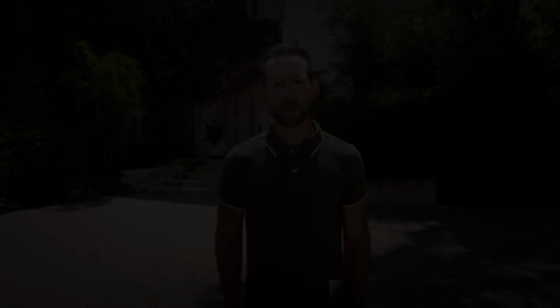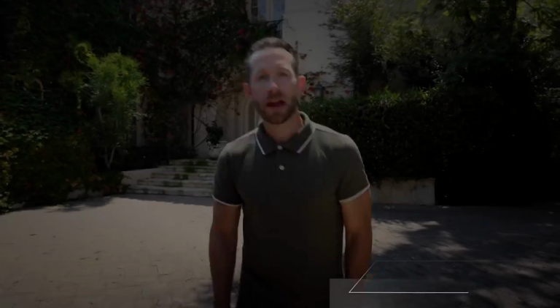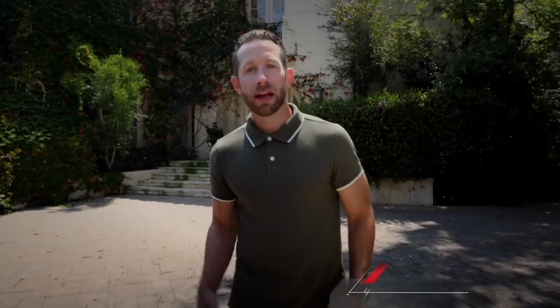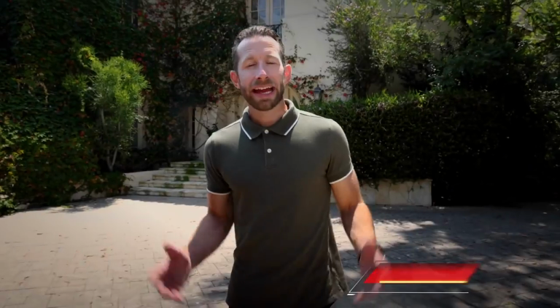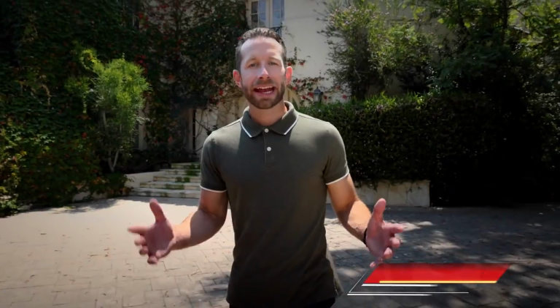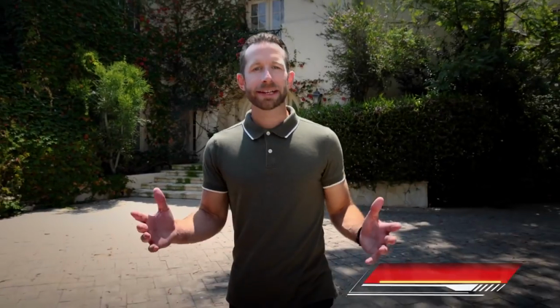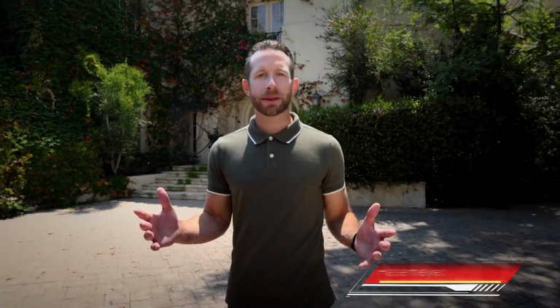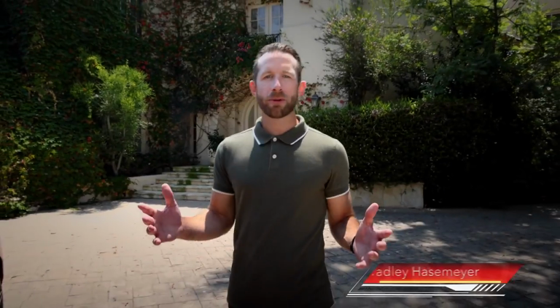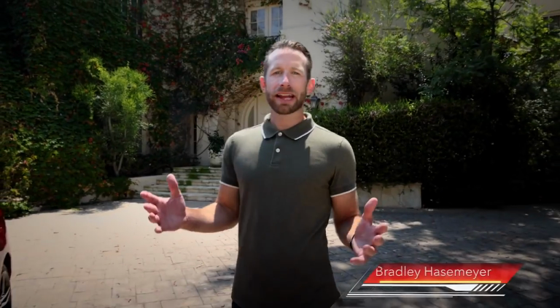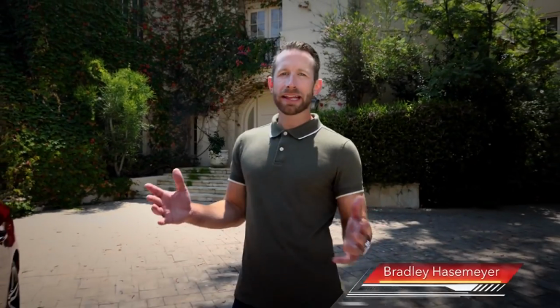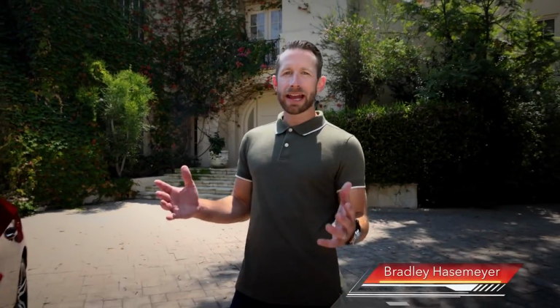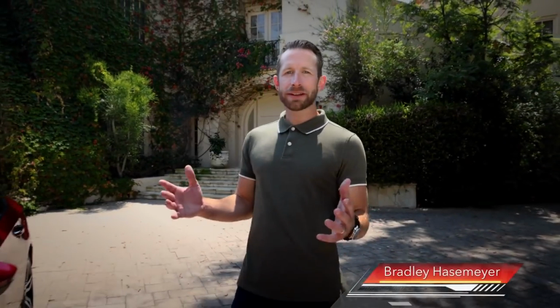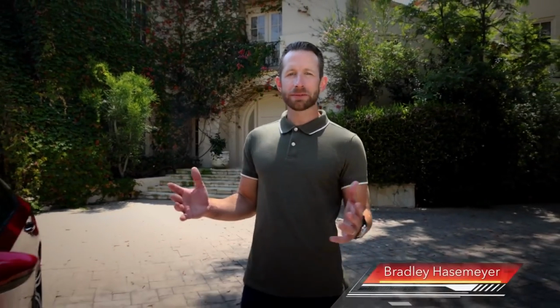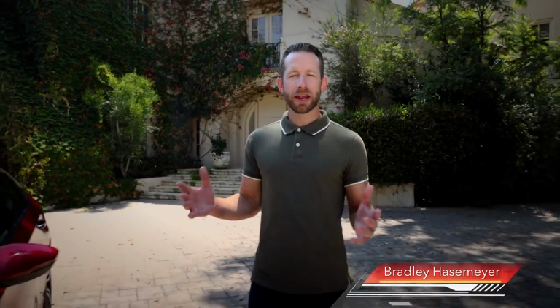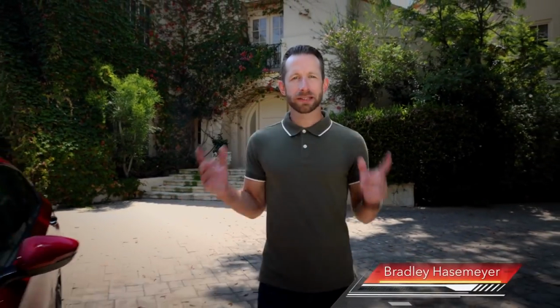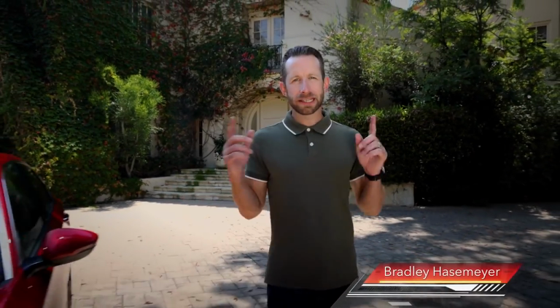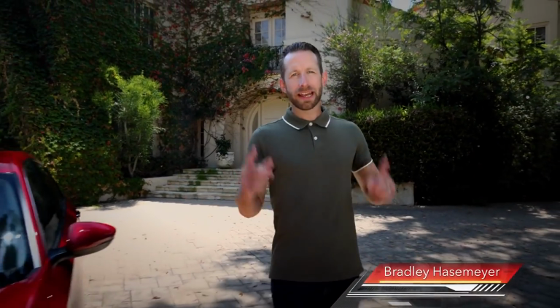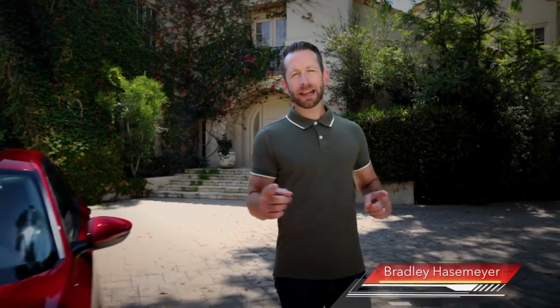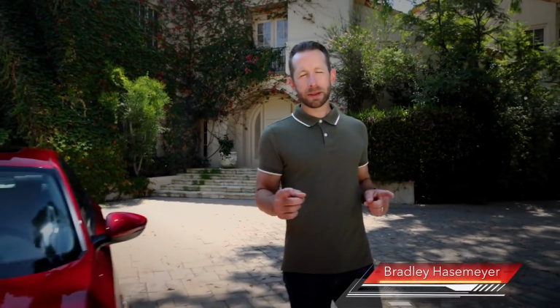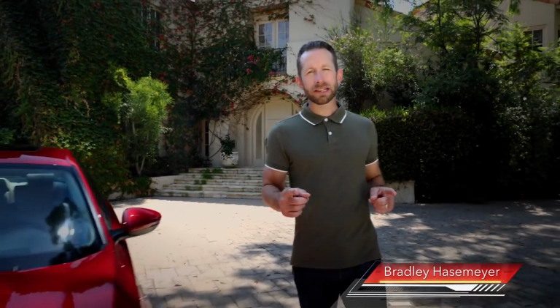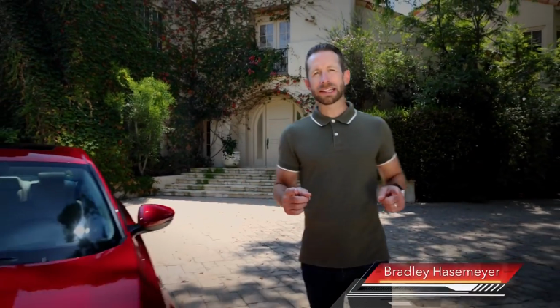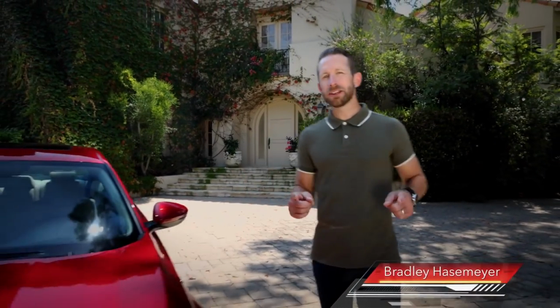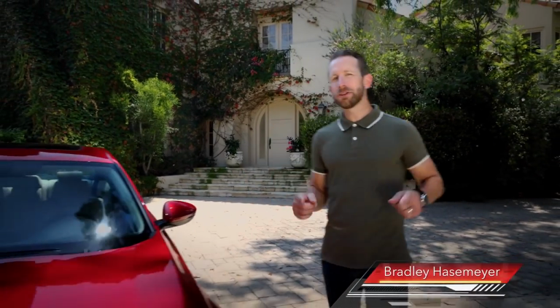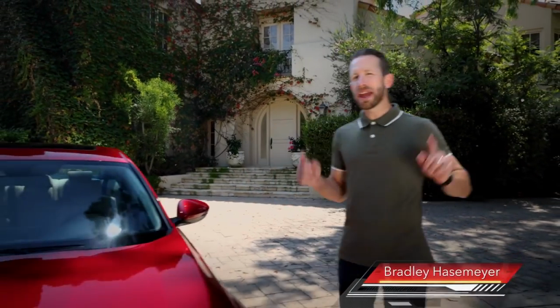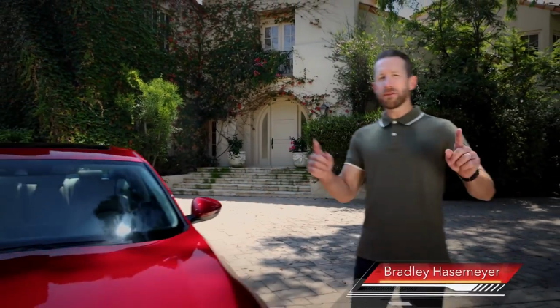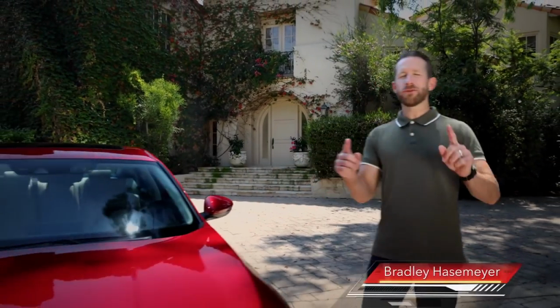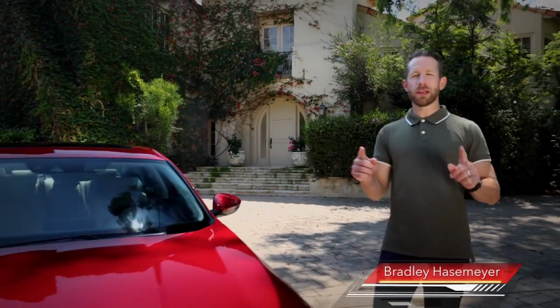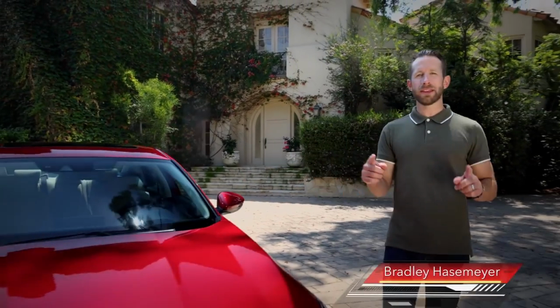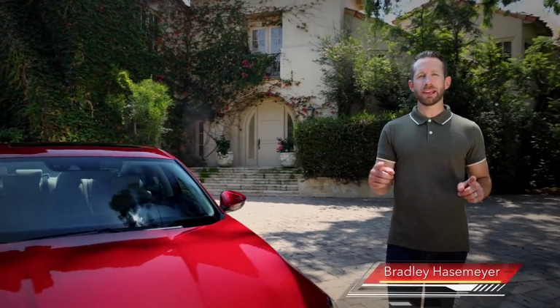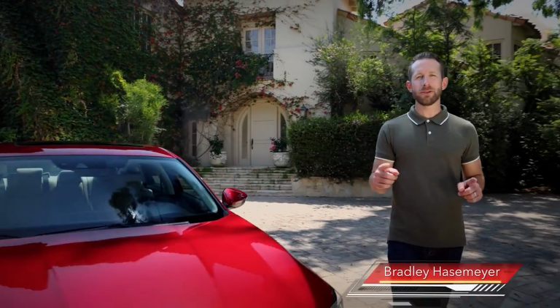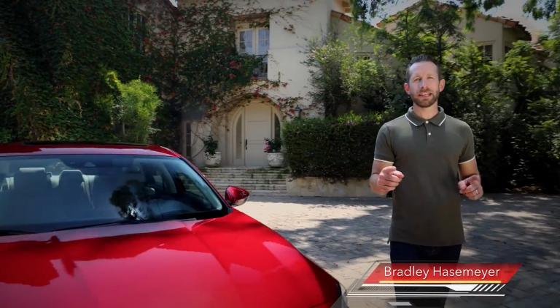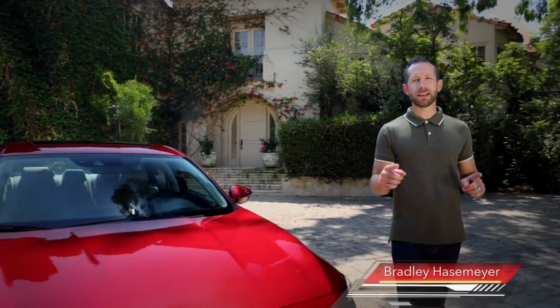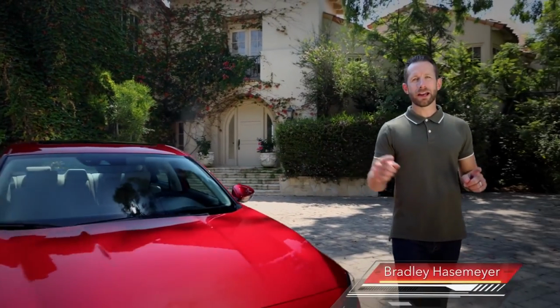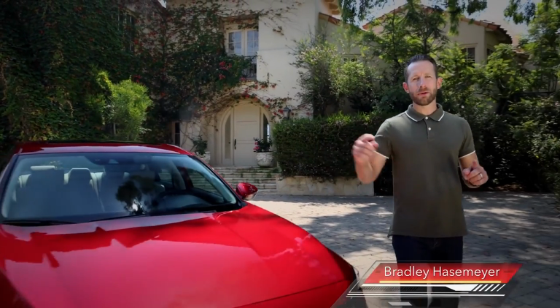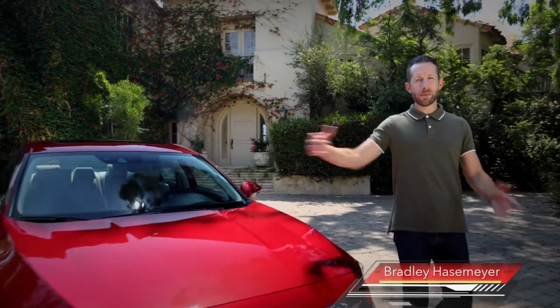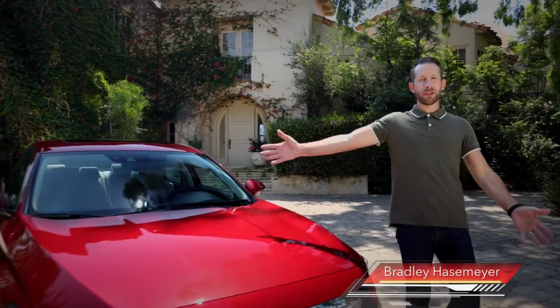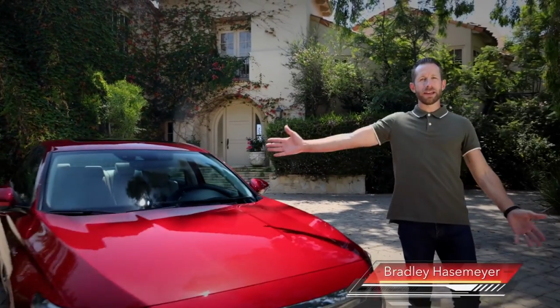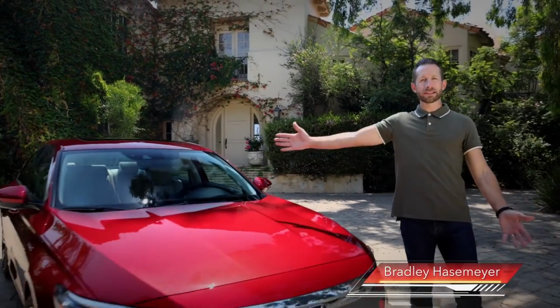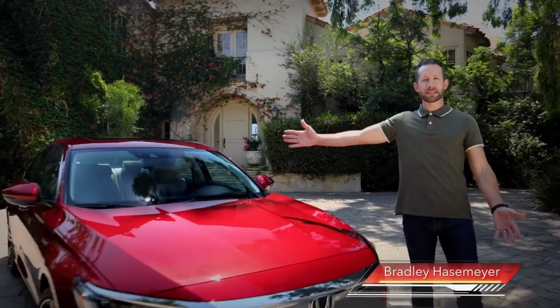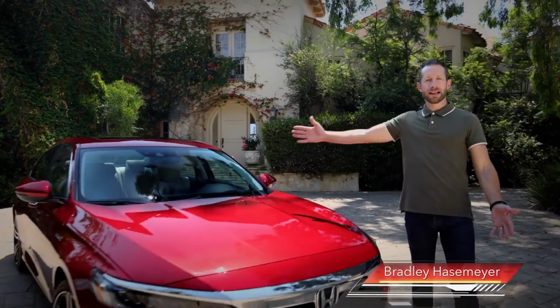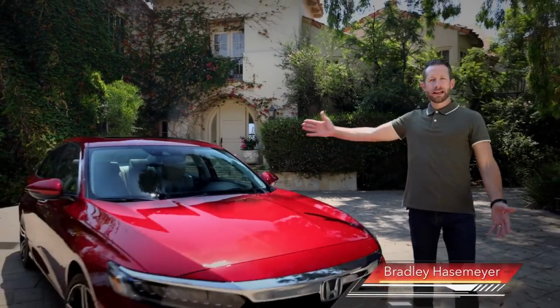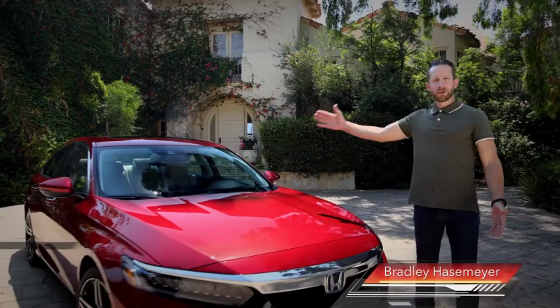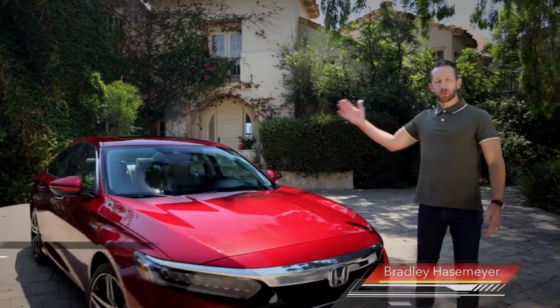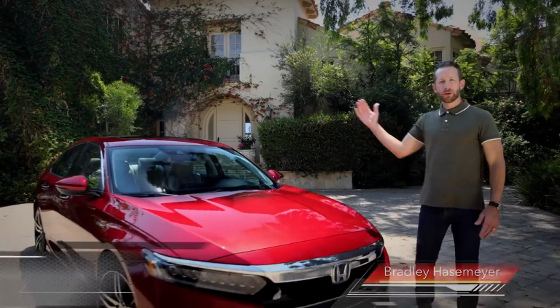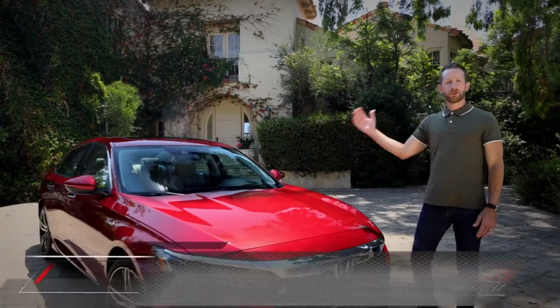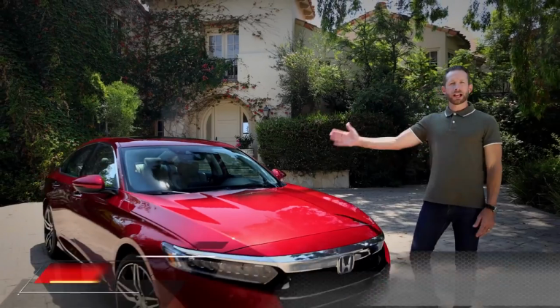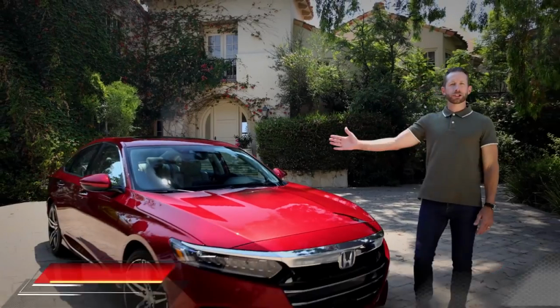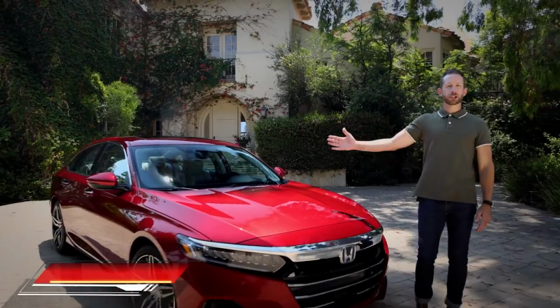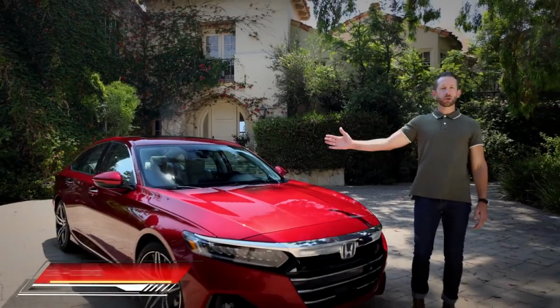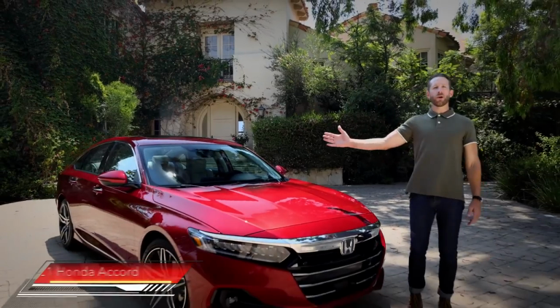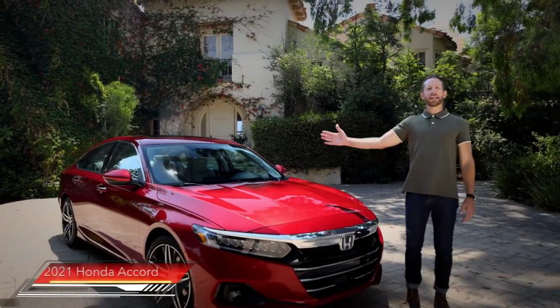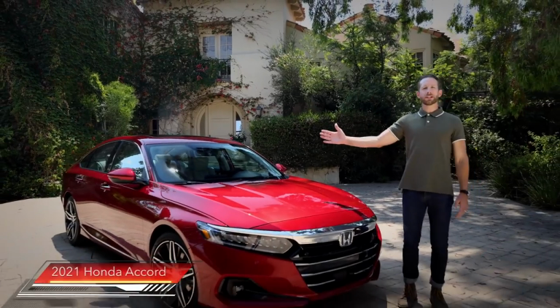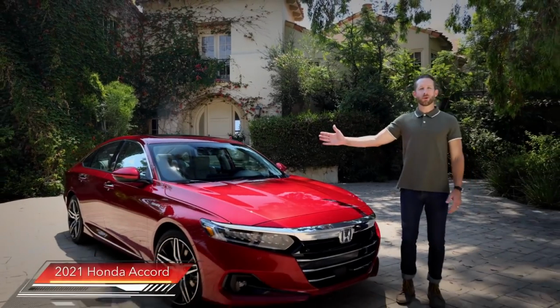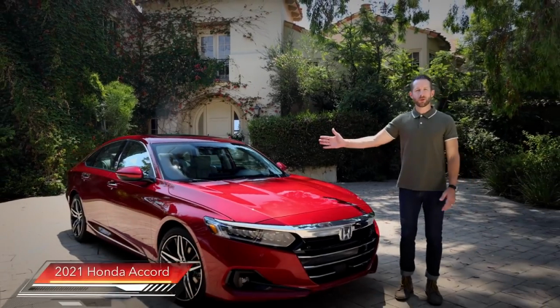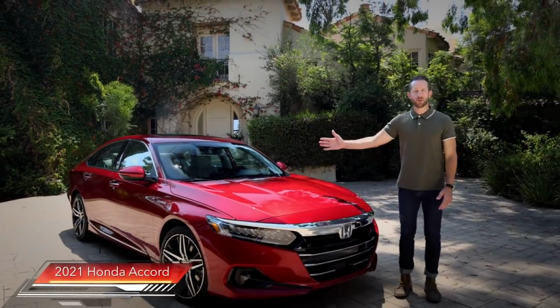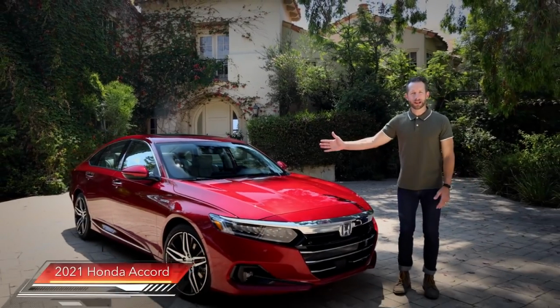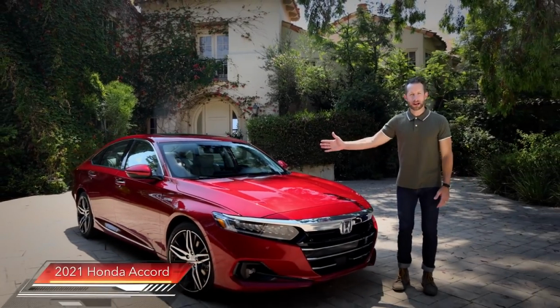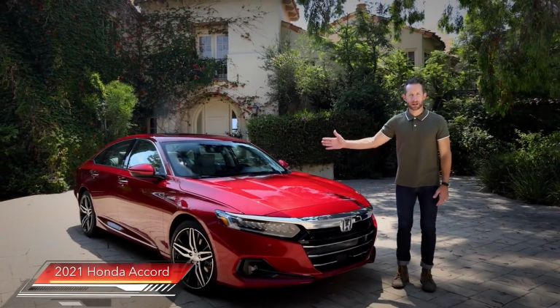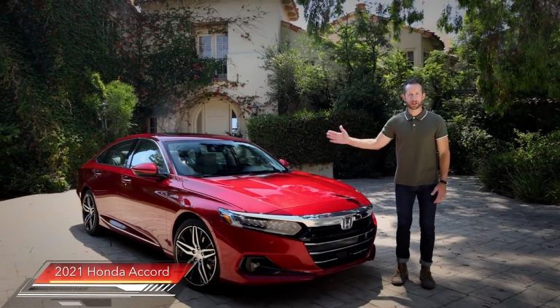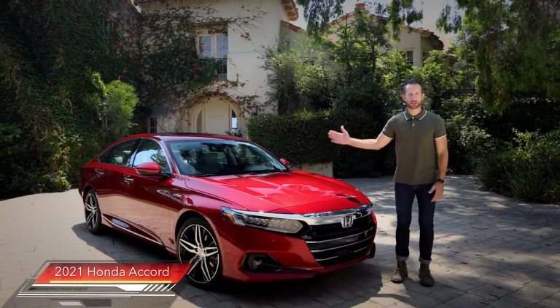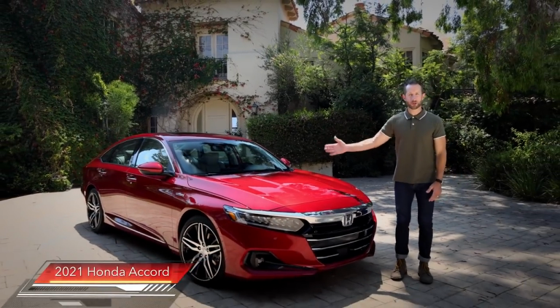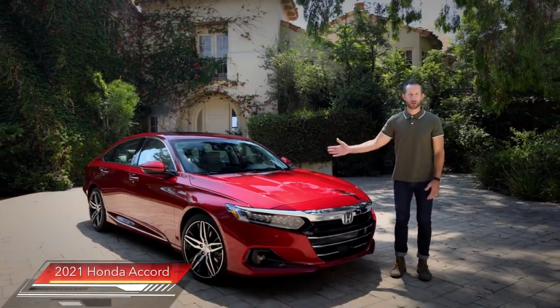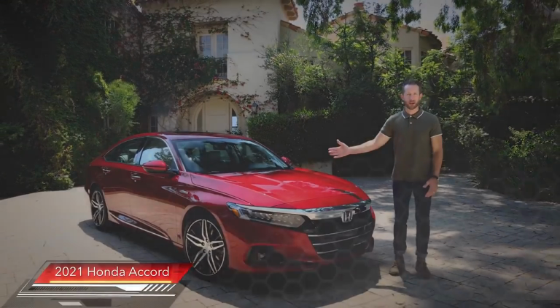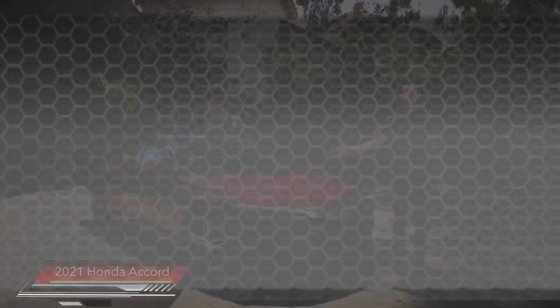Hey guys, I'm Bradley Hasemeyer and today I'm here to tell you everything you need to know about the refreshed 2021 Honda Accord.